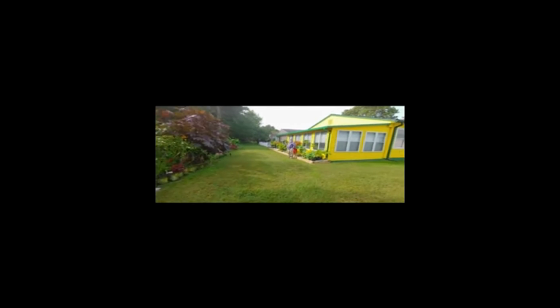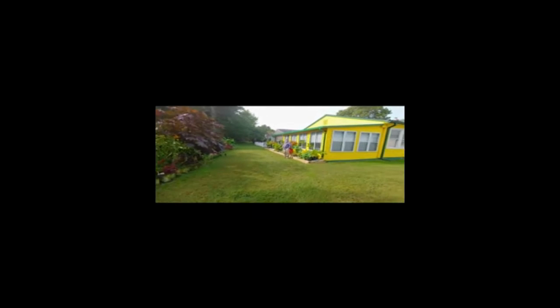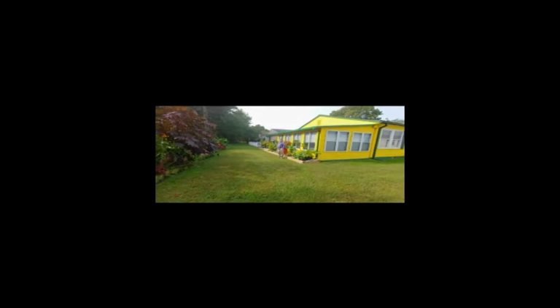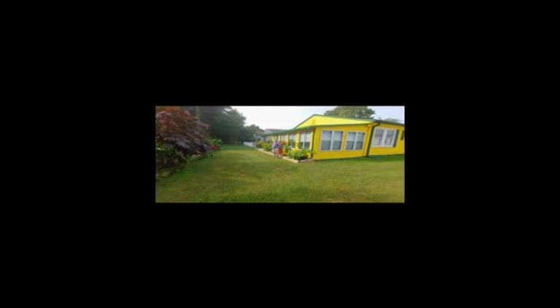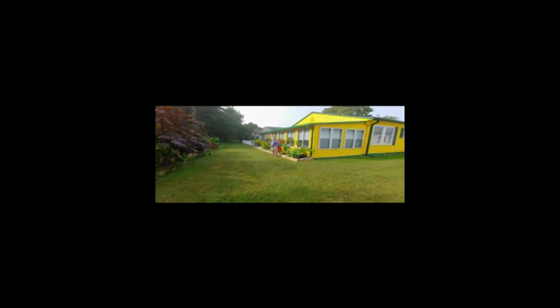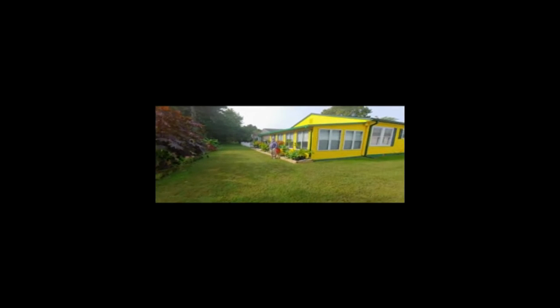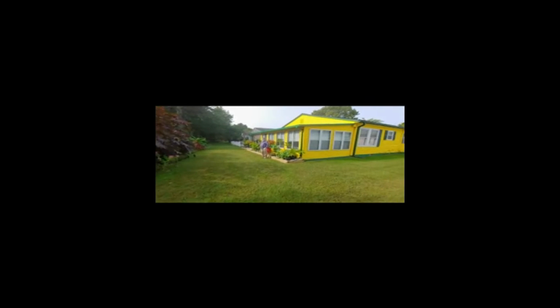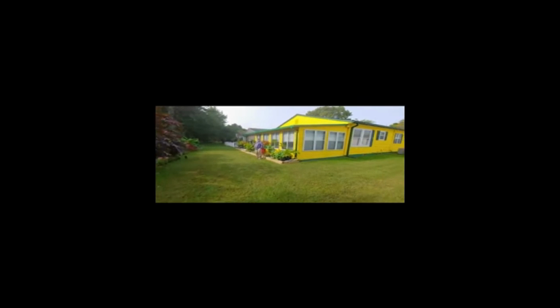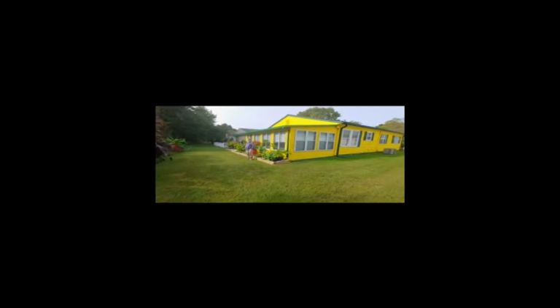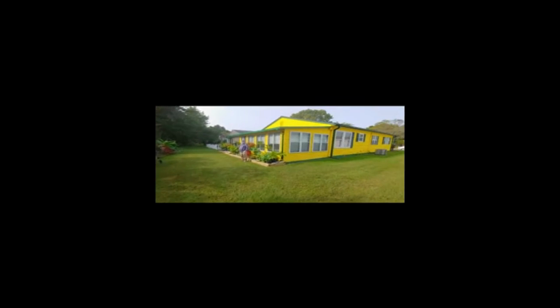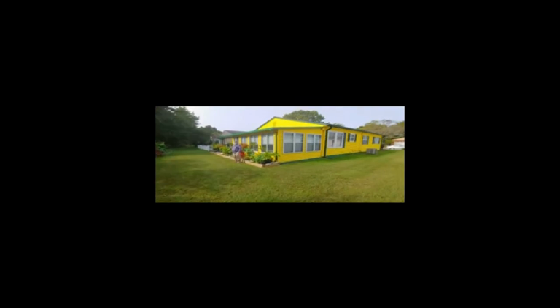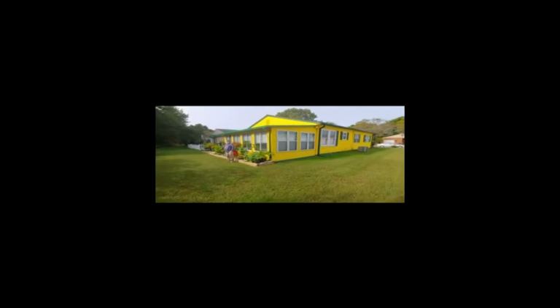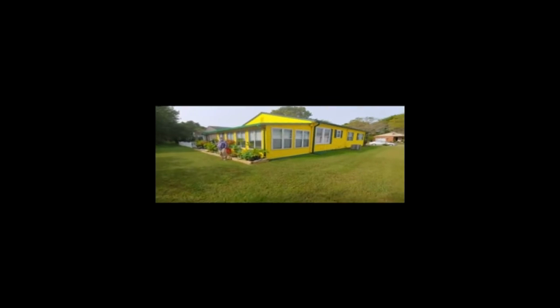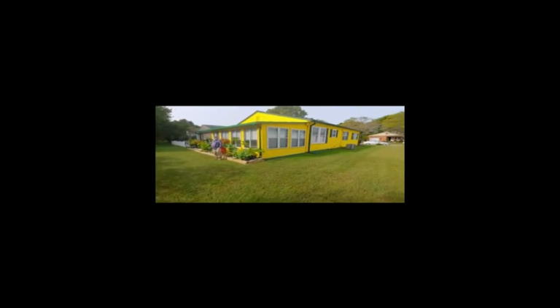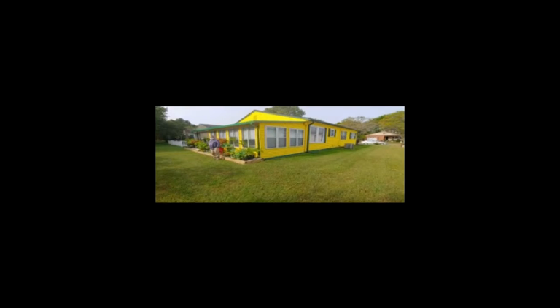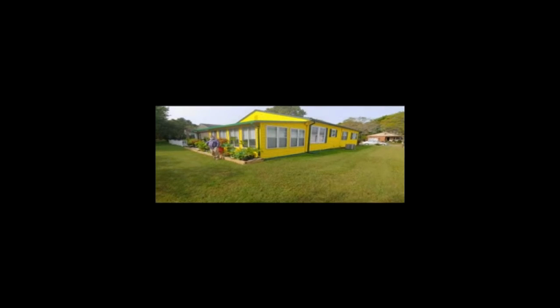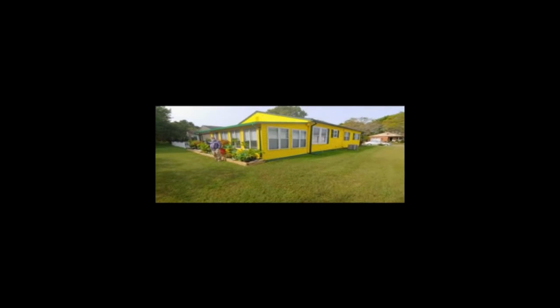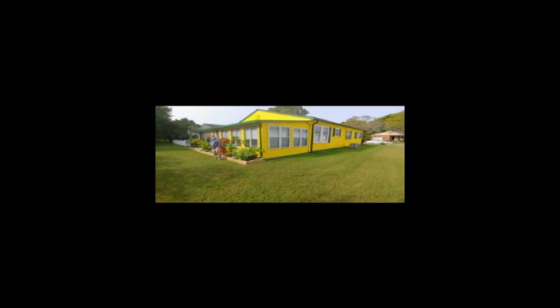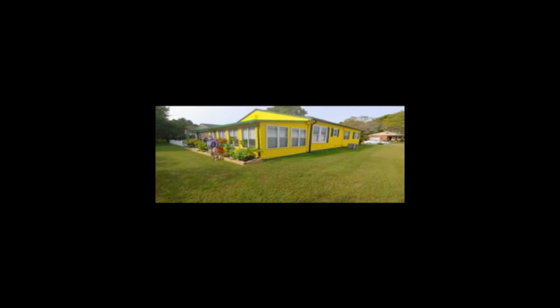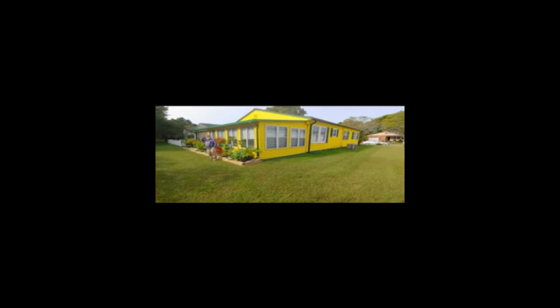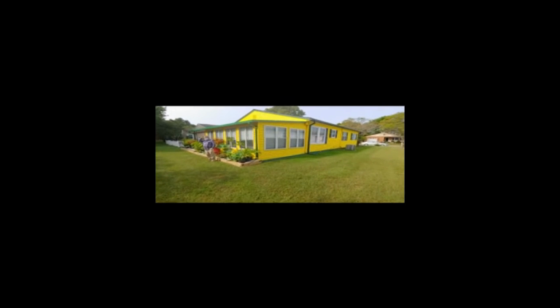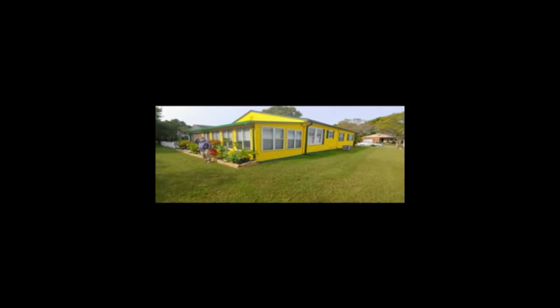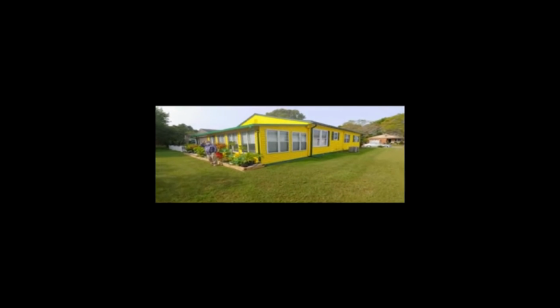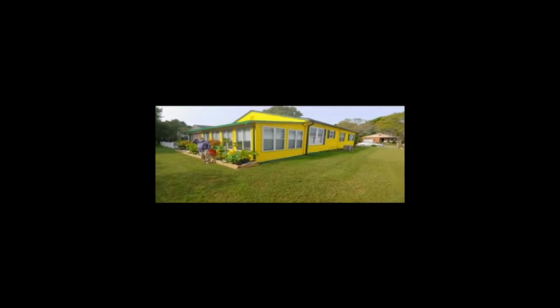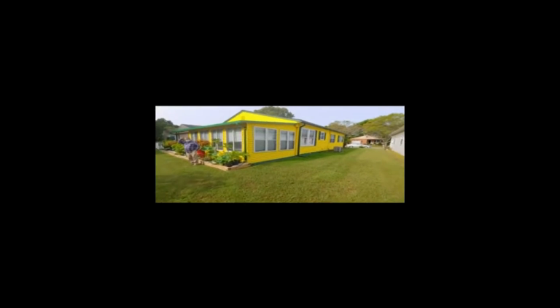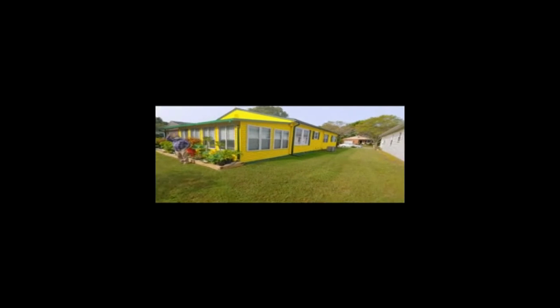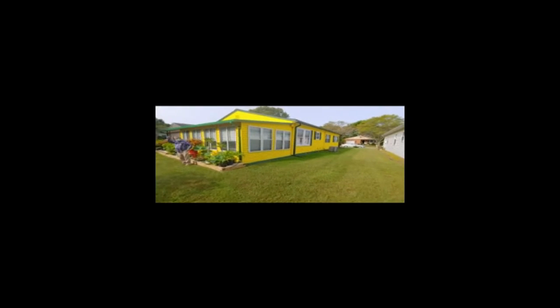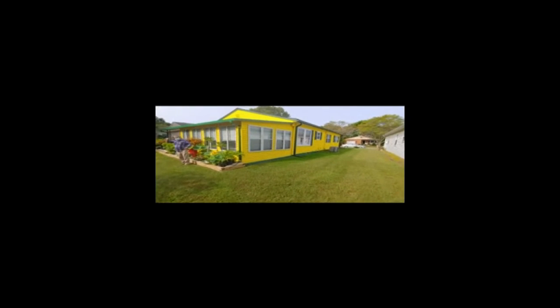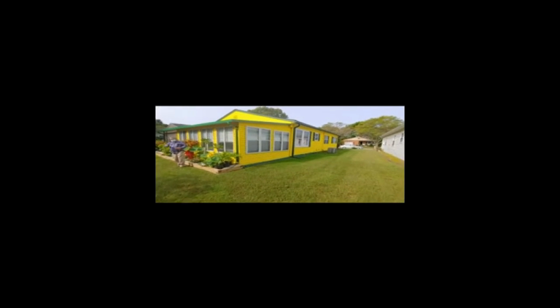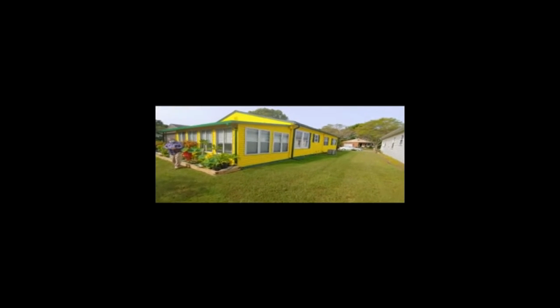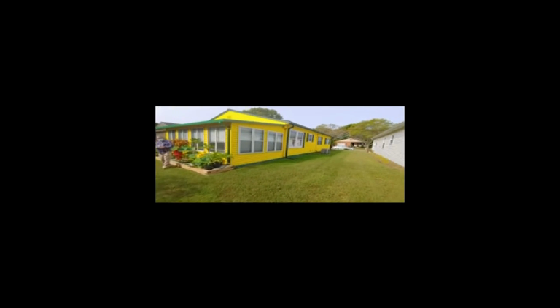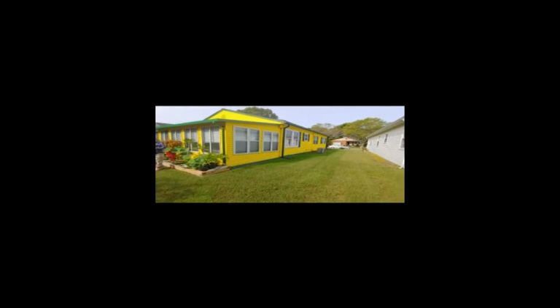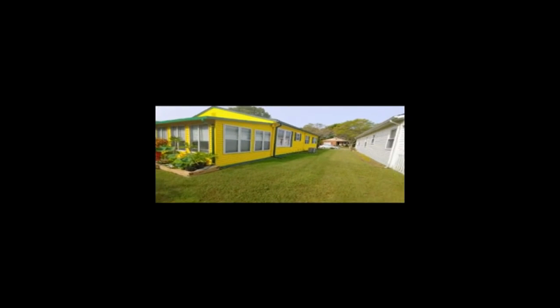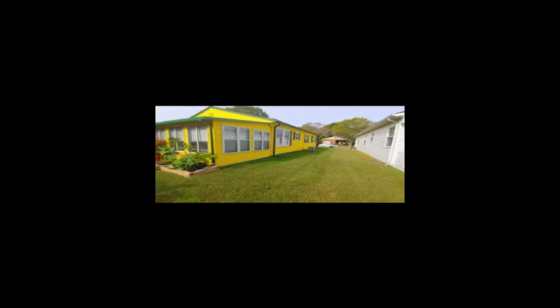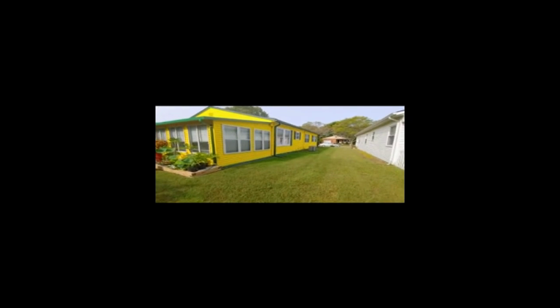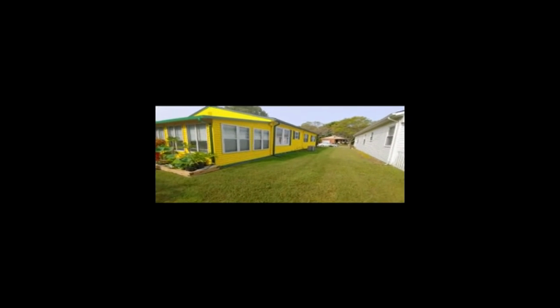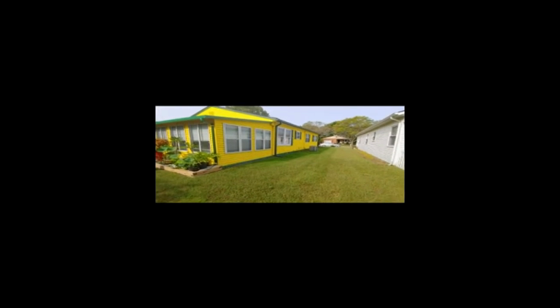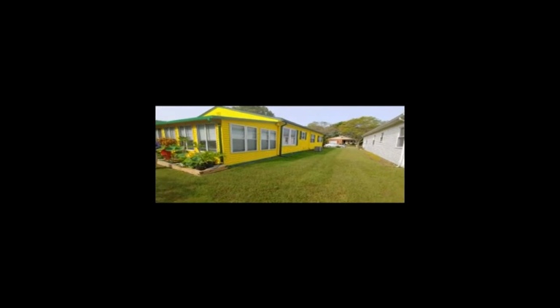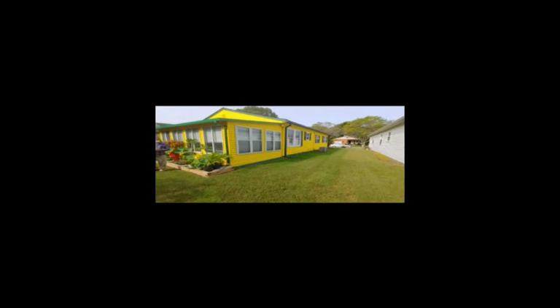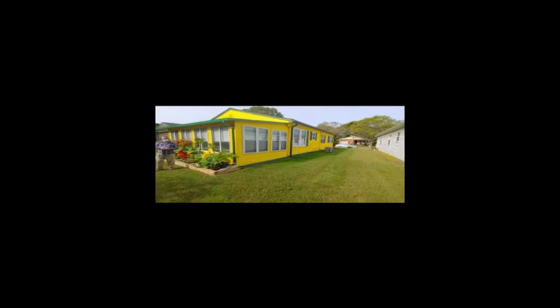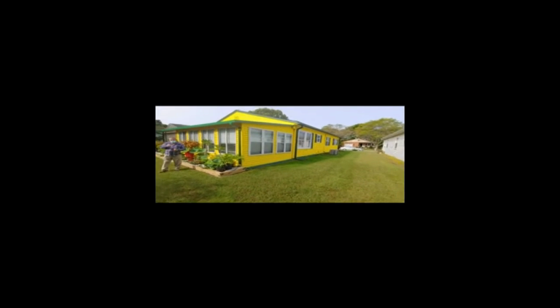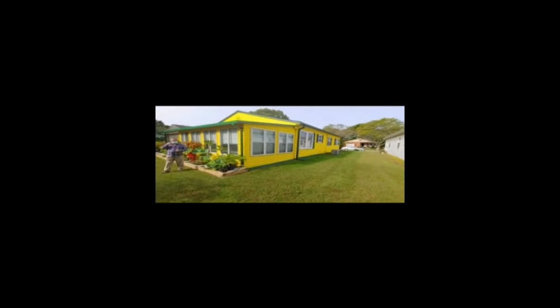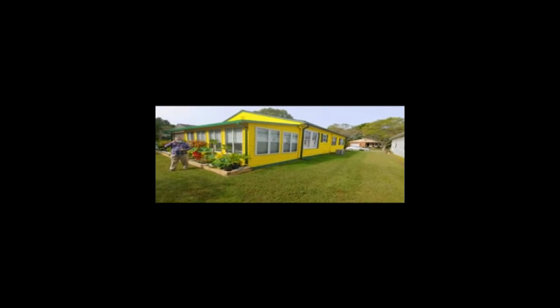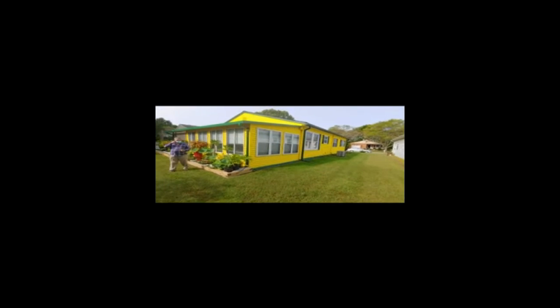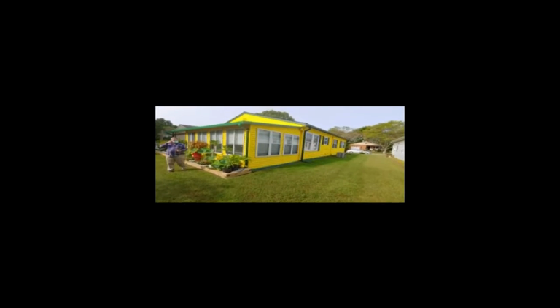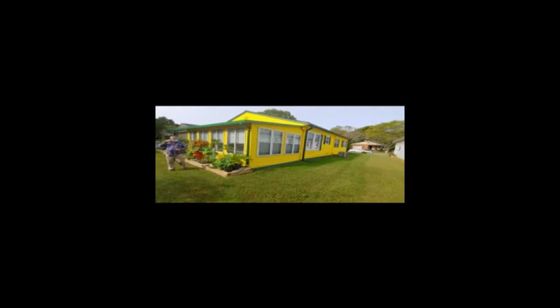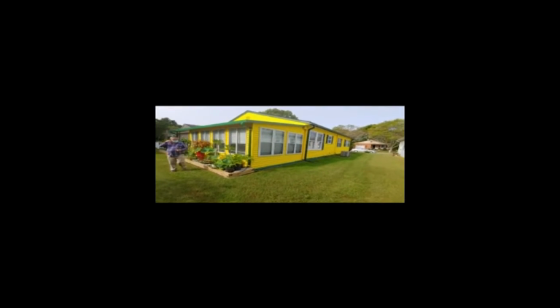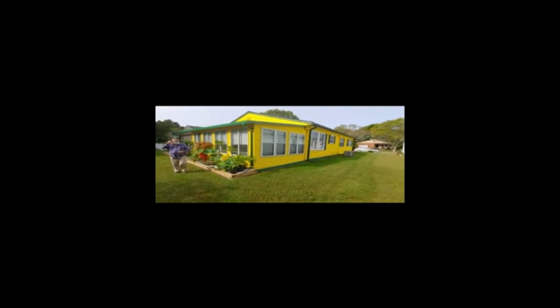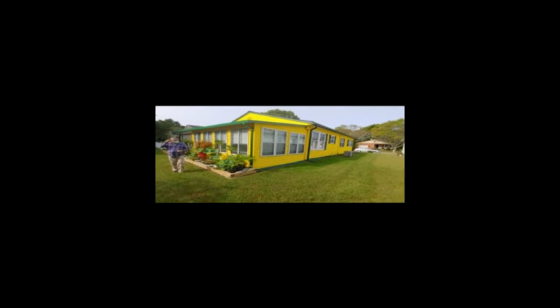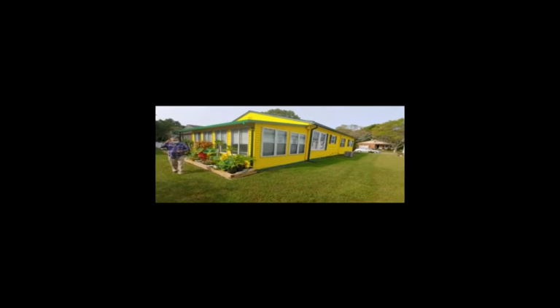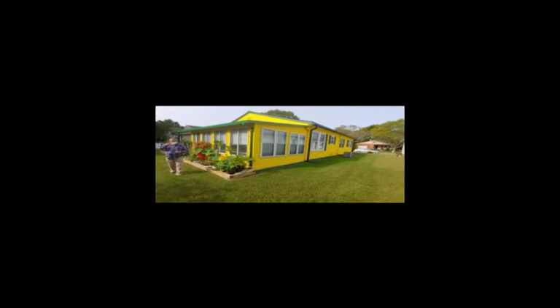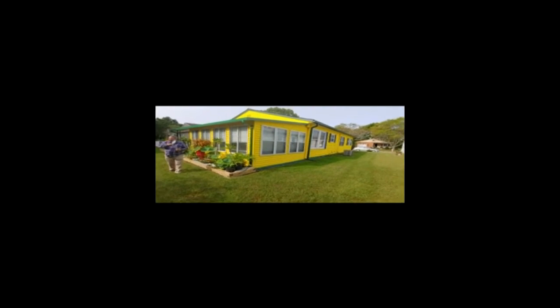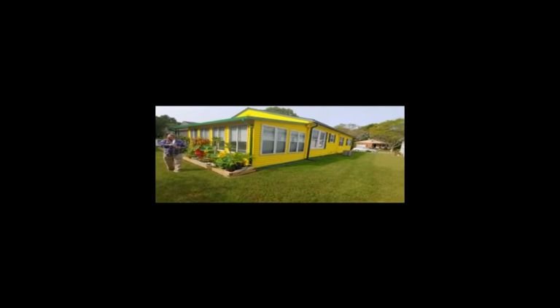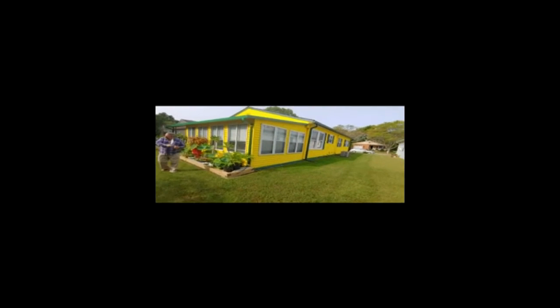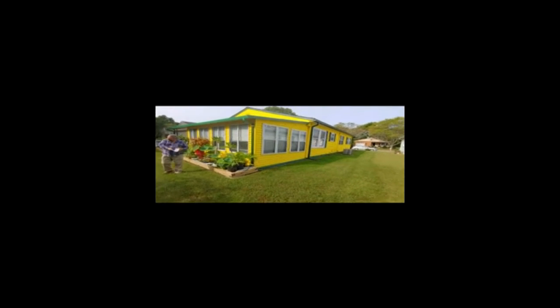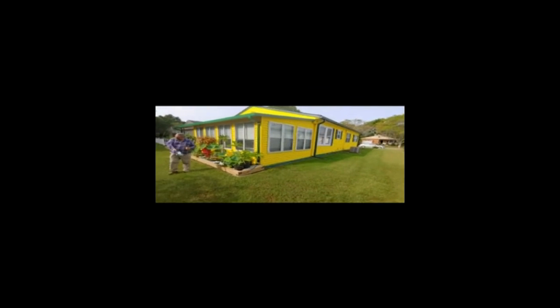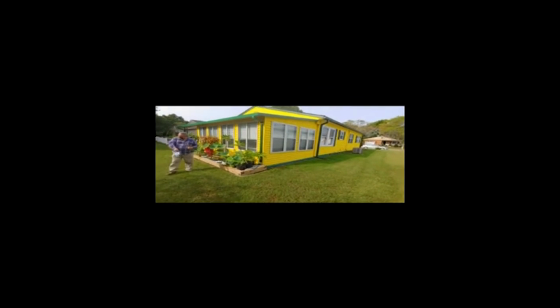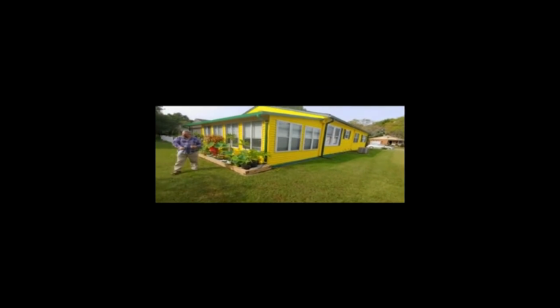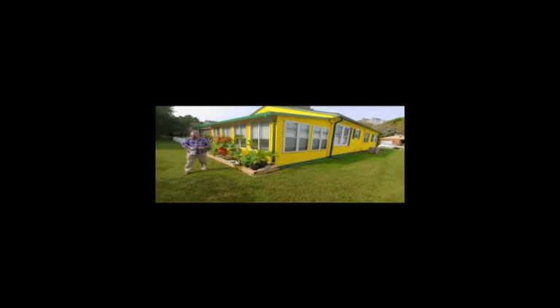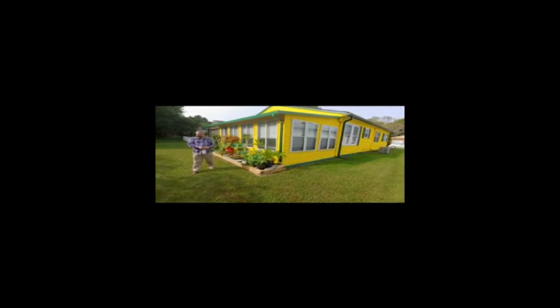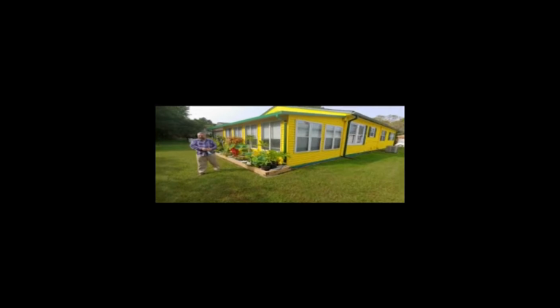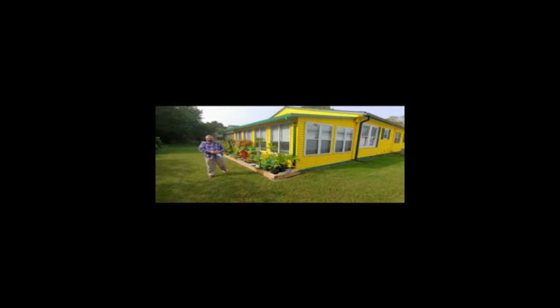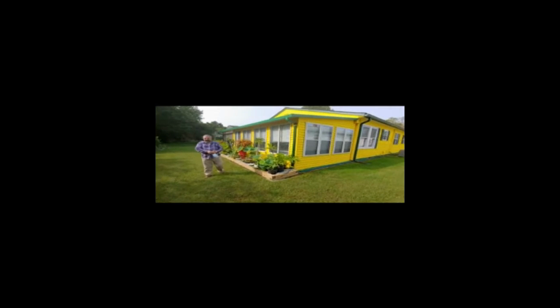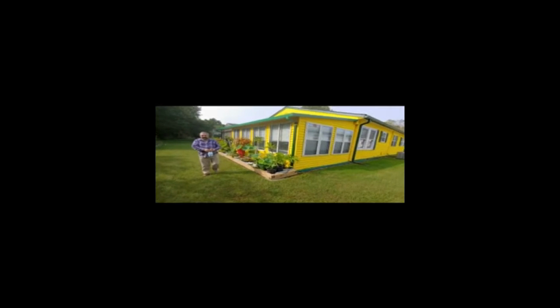All right, Joe, continue. Joe painted the house. I'll show you the other side where most of the plants are.